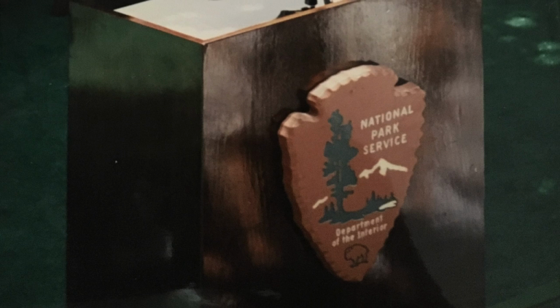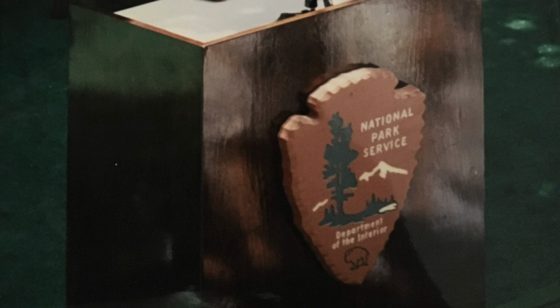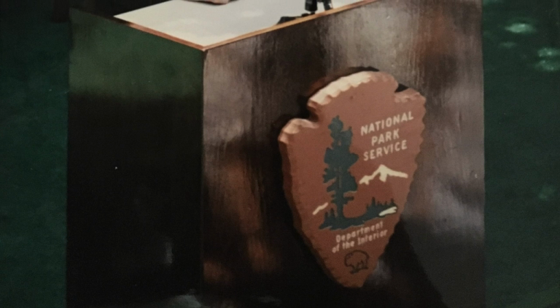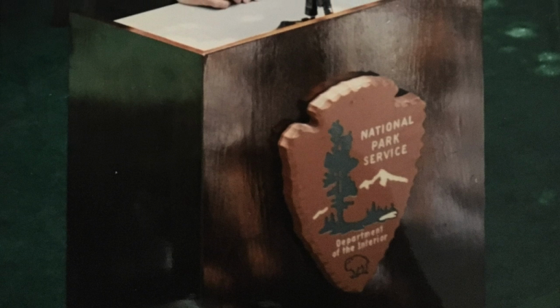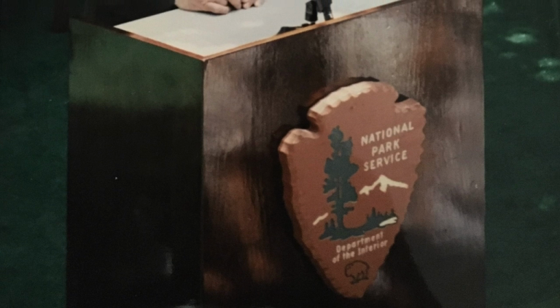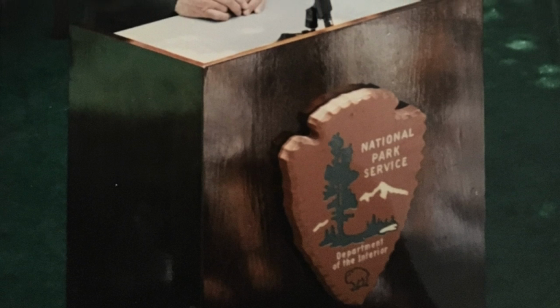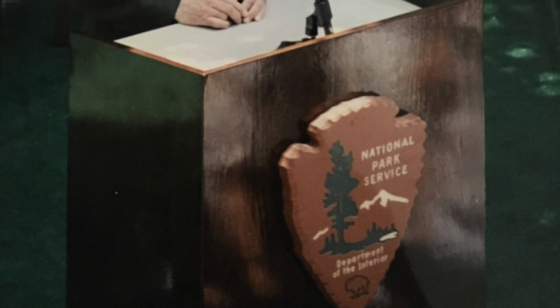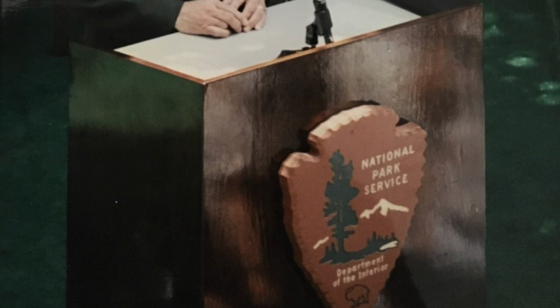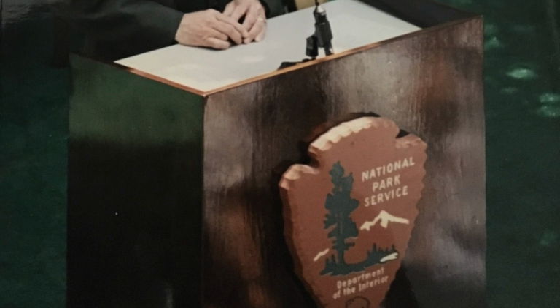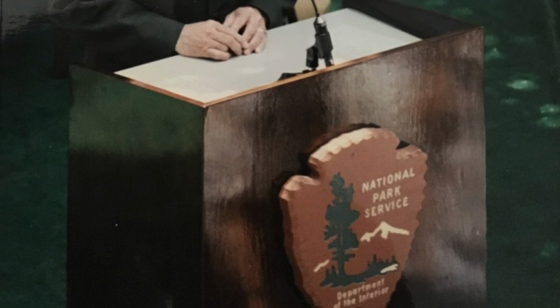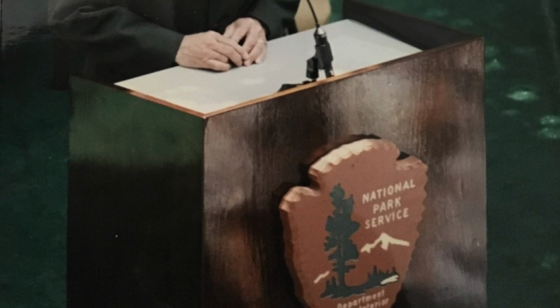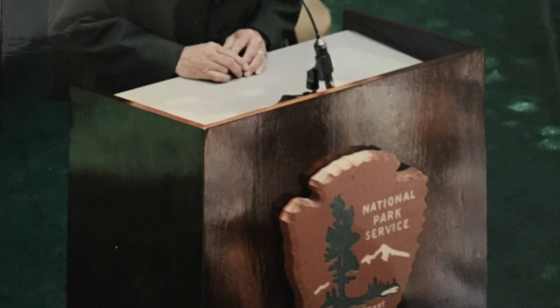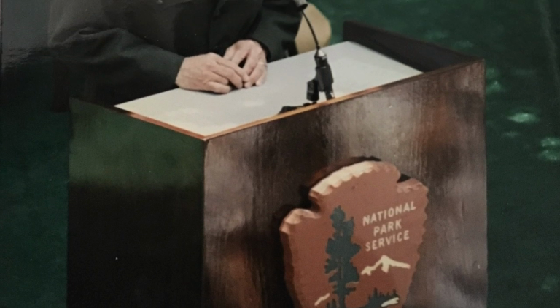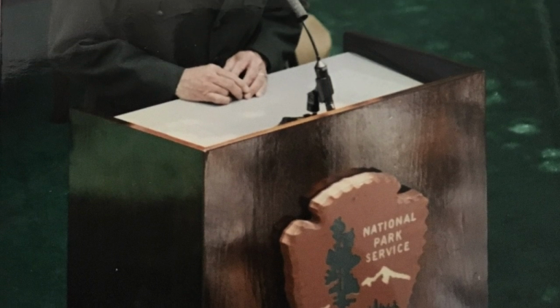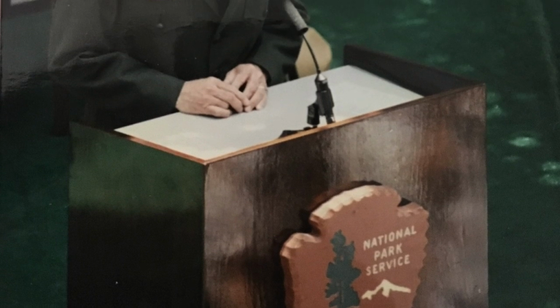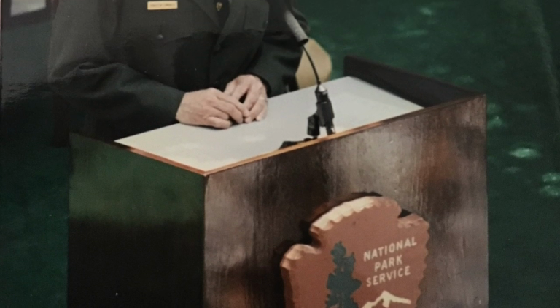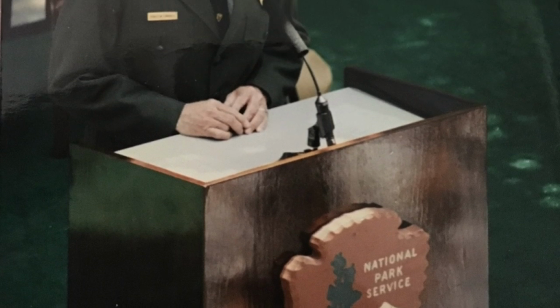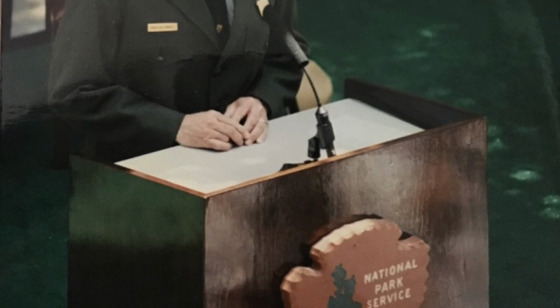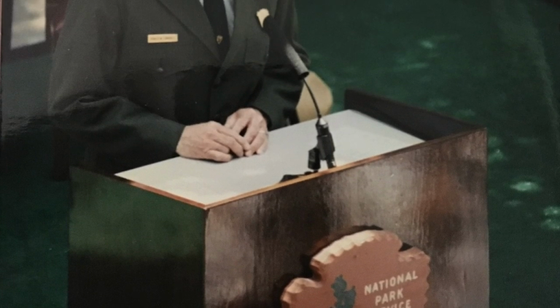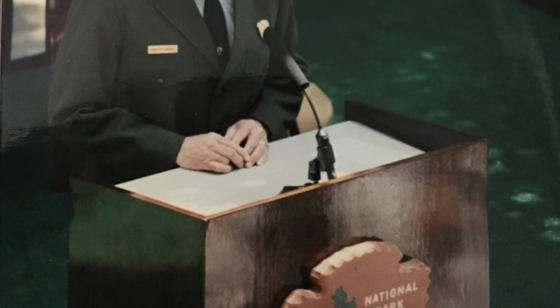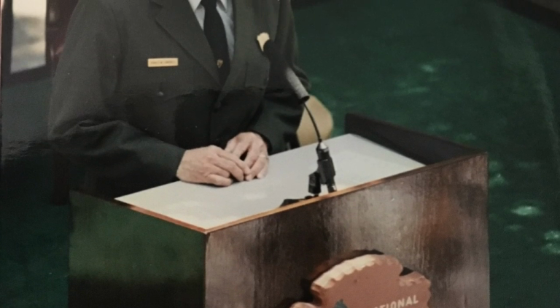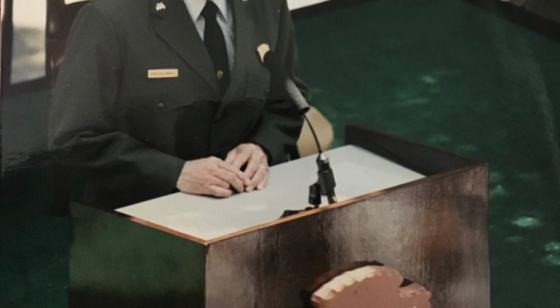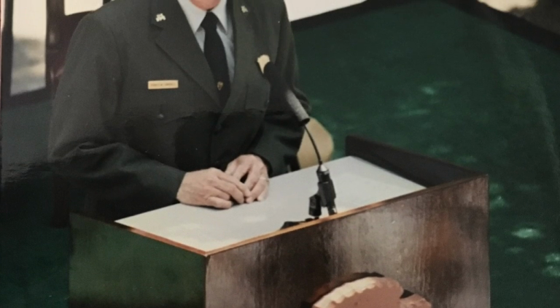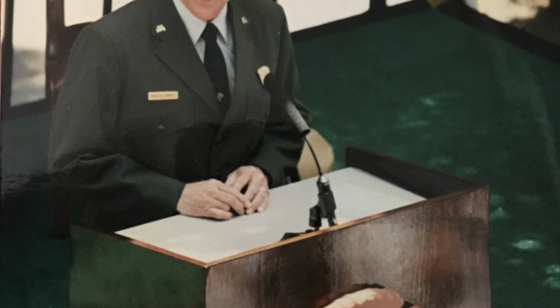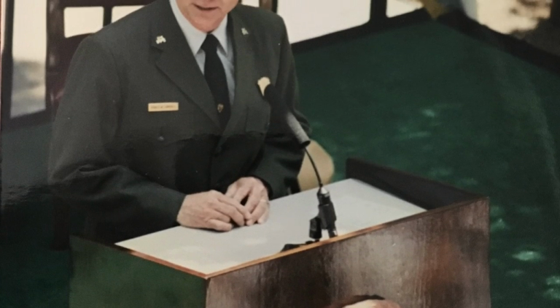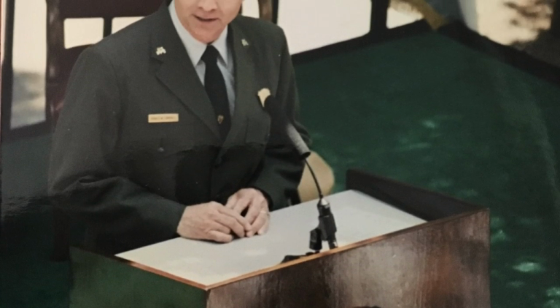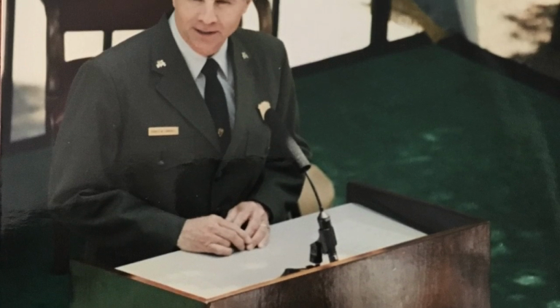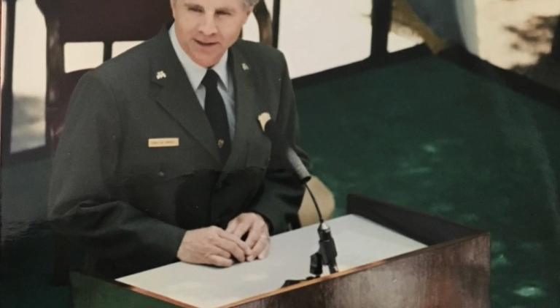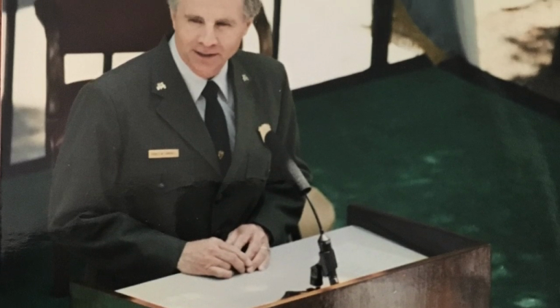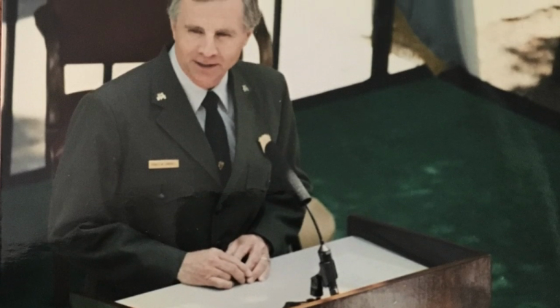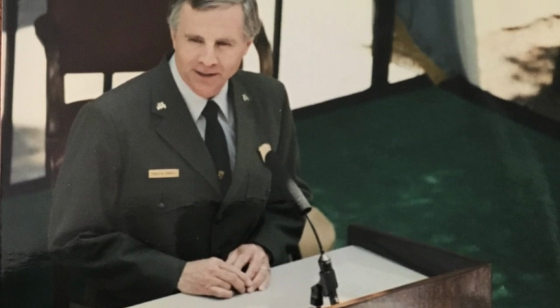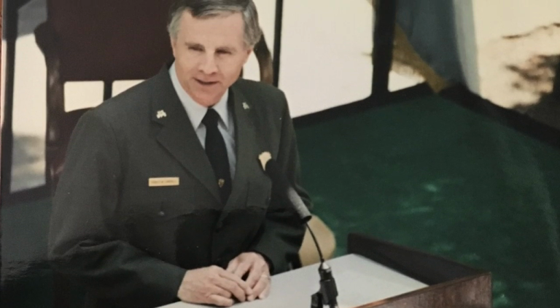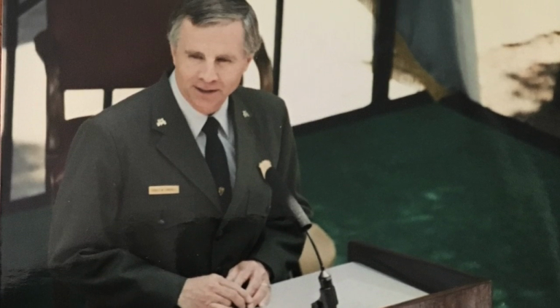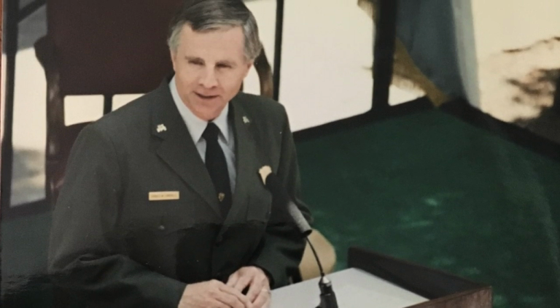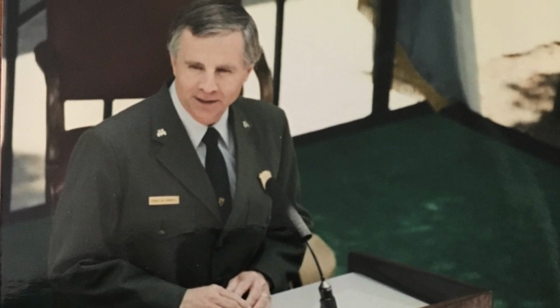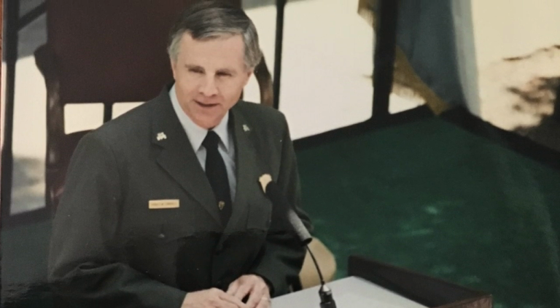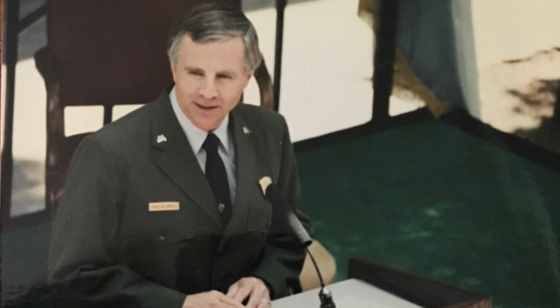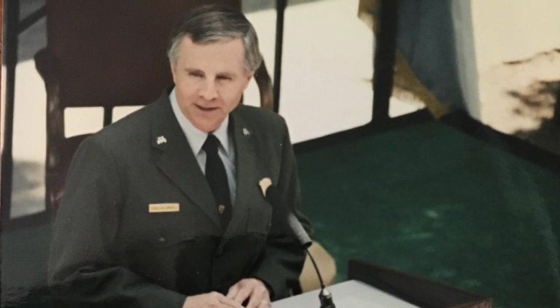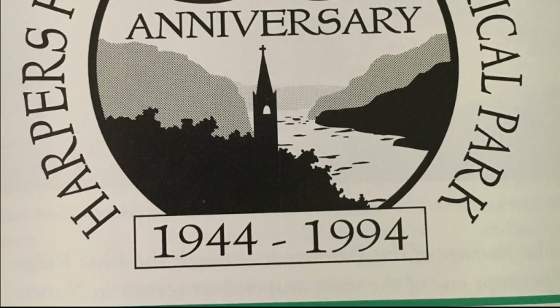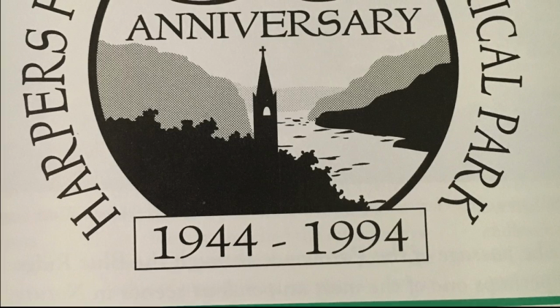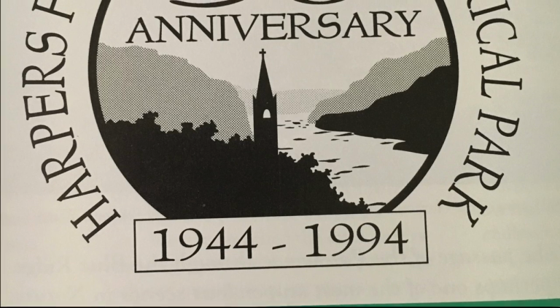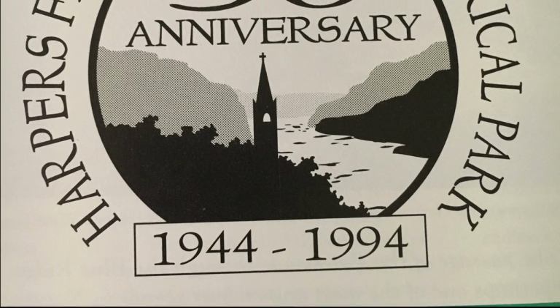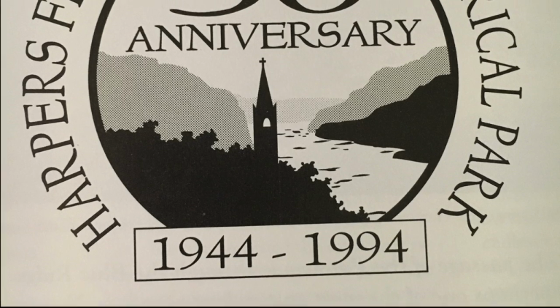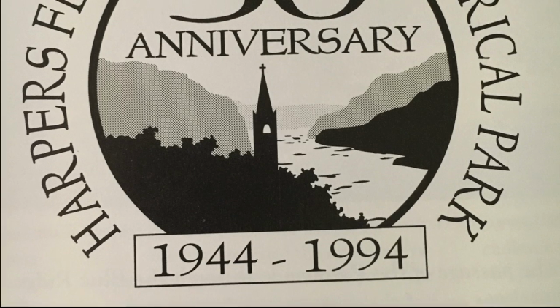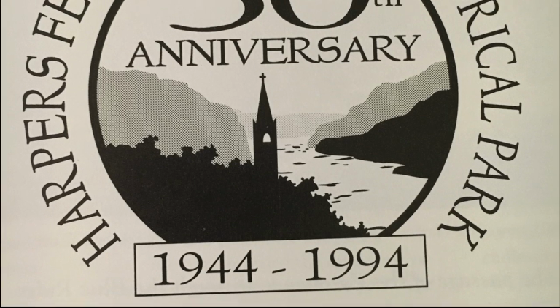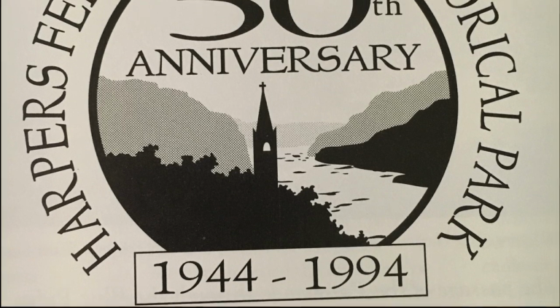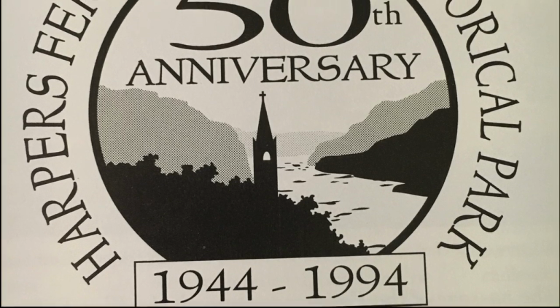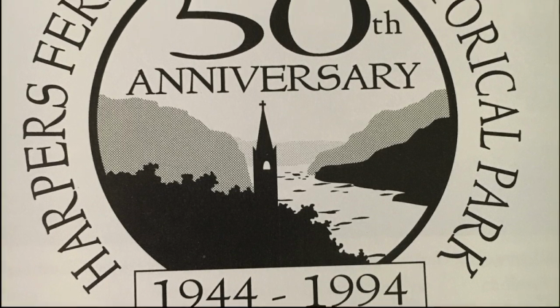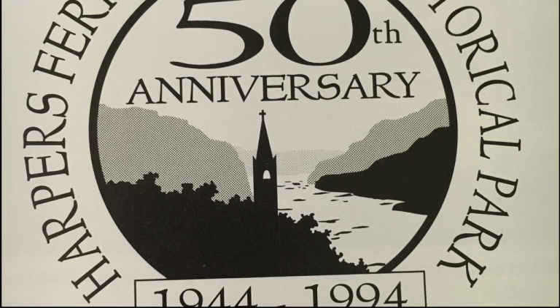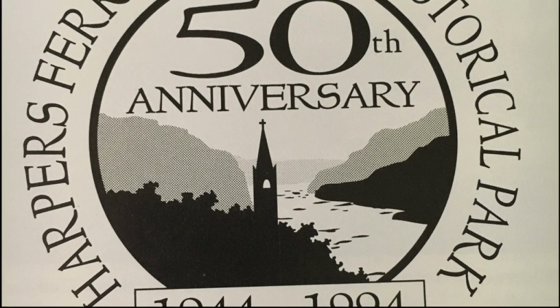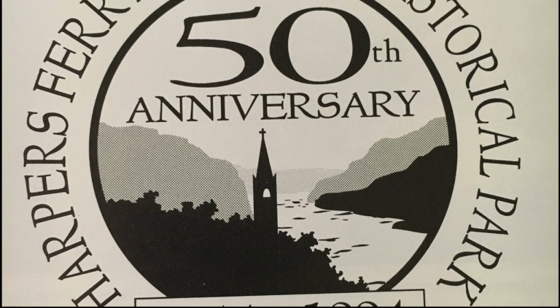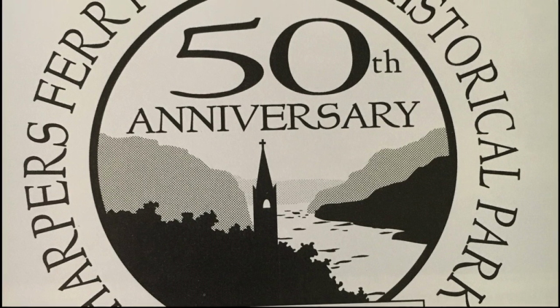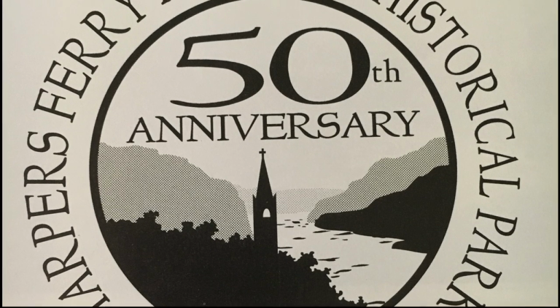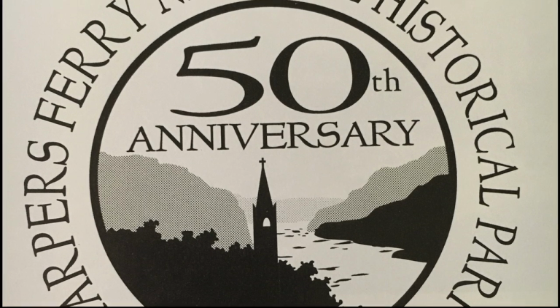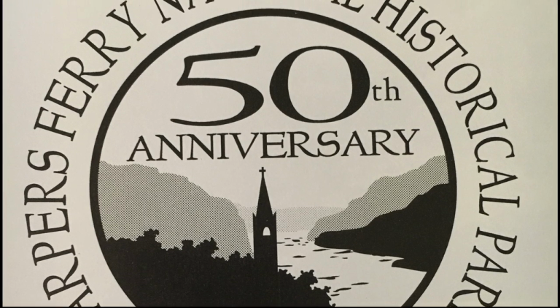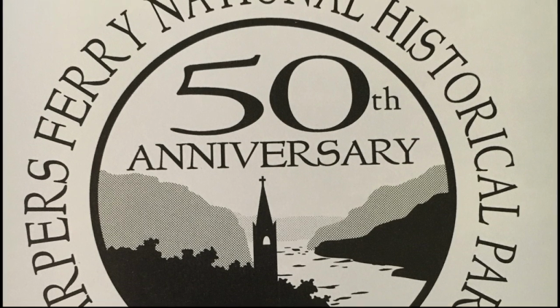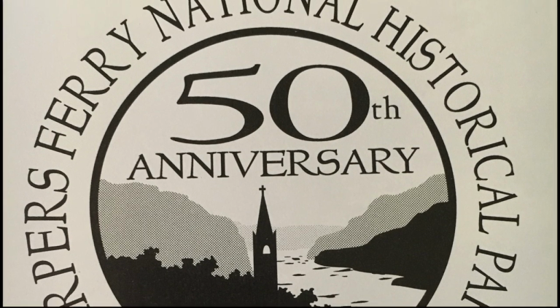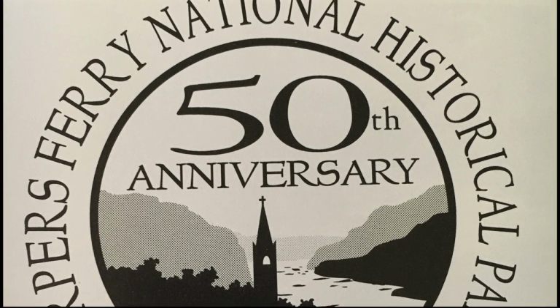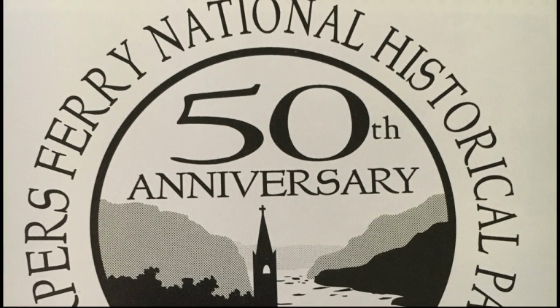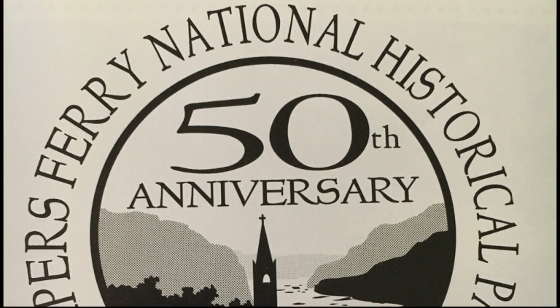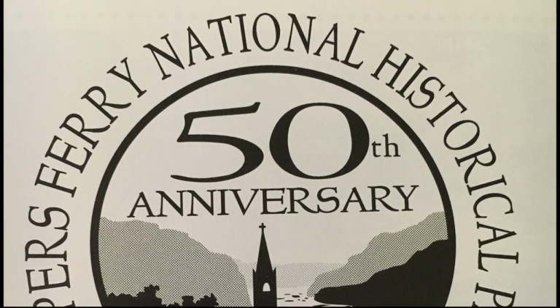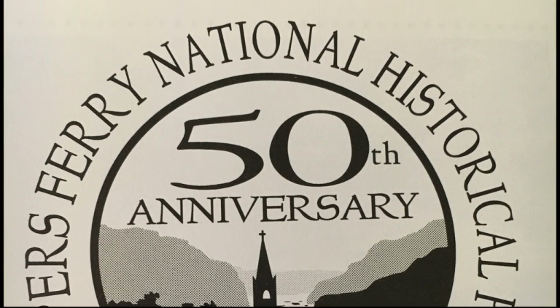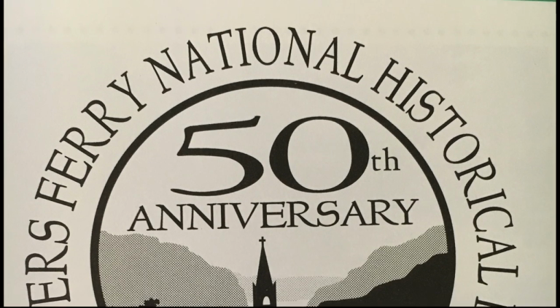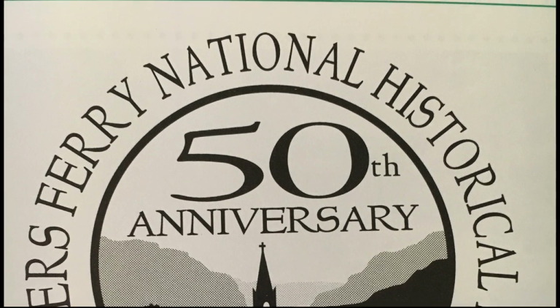In 1994, Harpers Ferry National Historical Park celebrated its 50th anniversary.